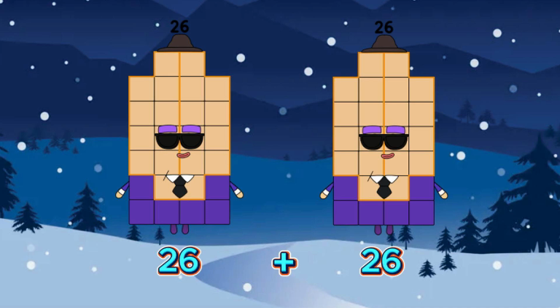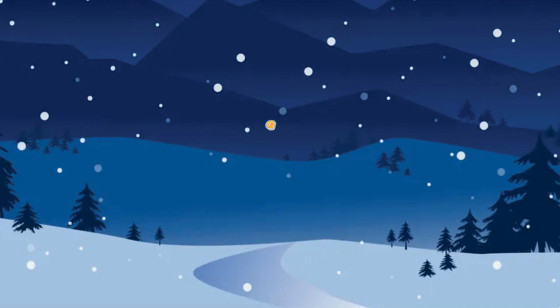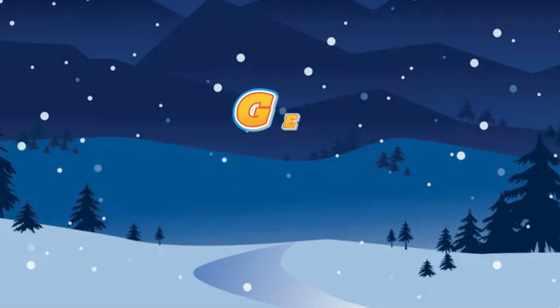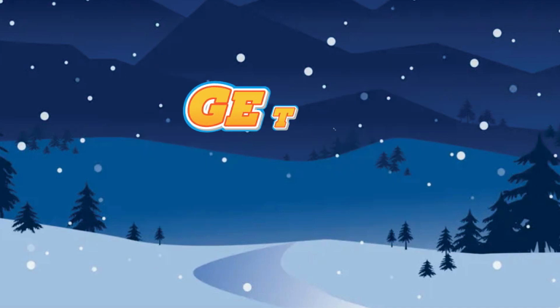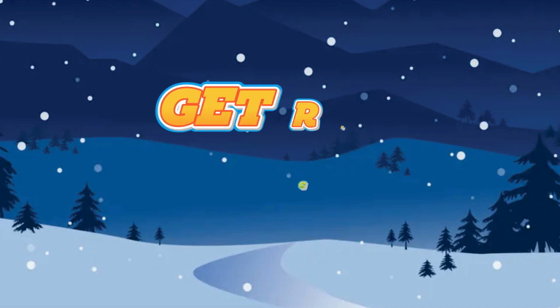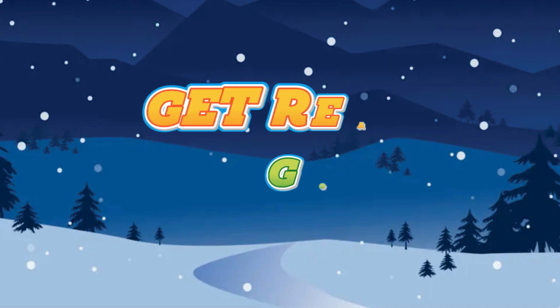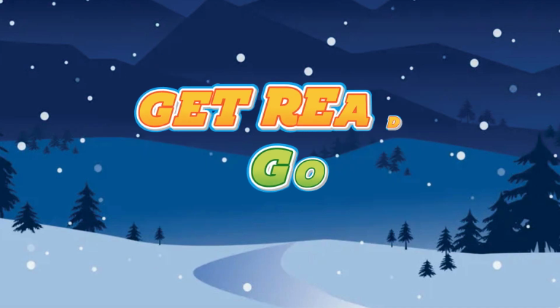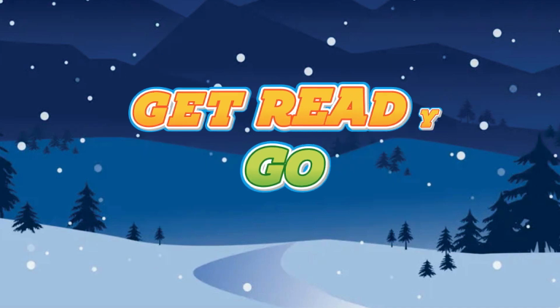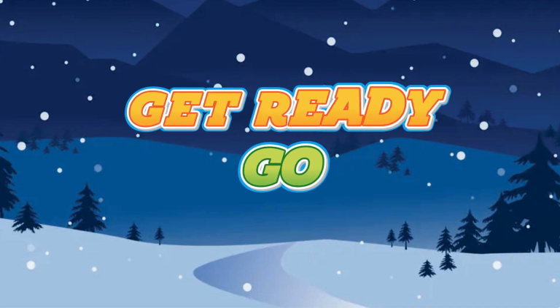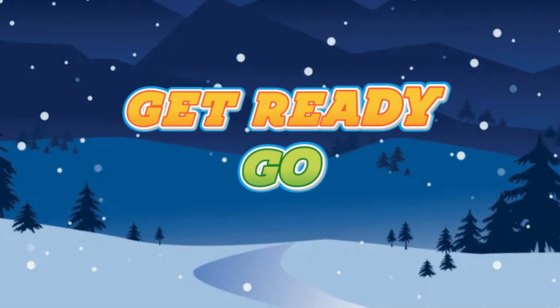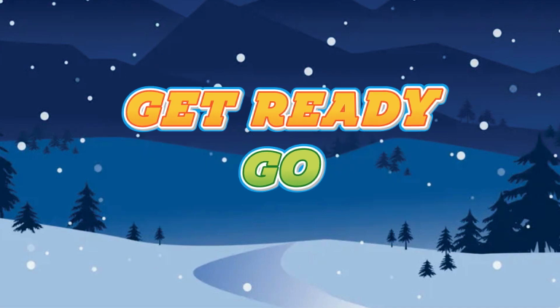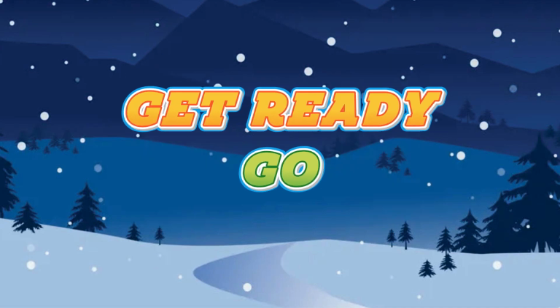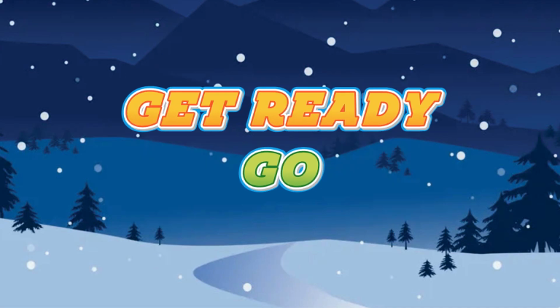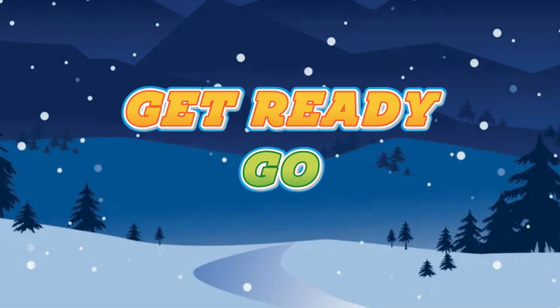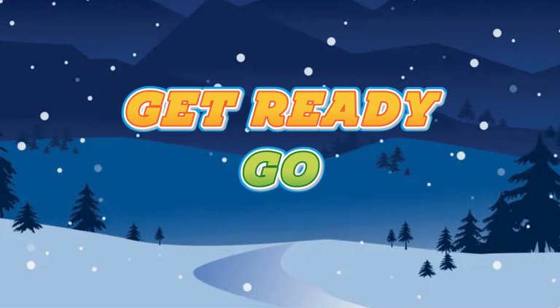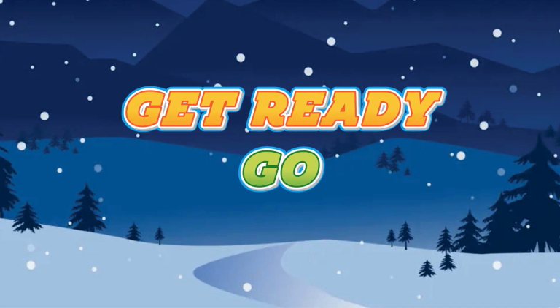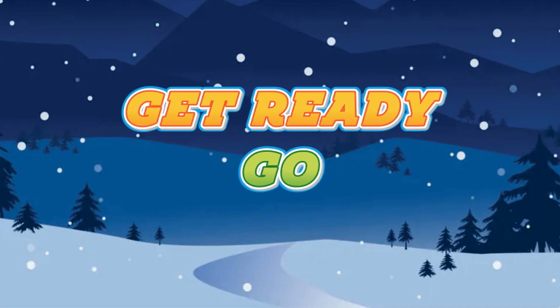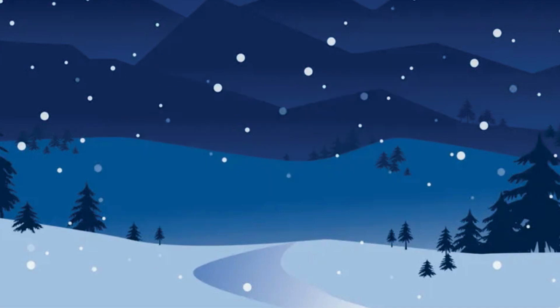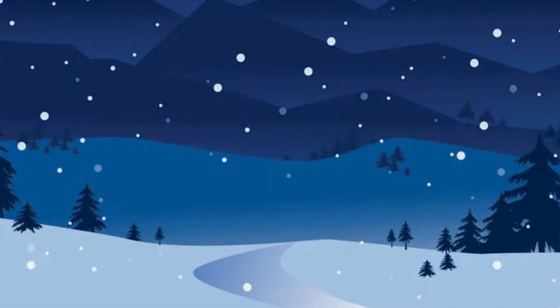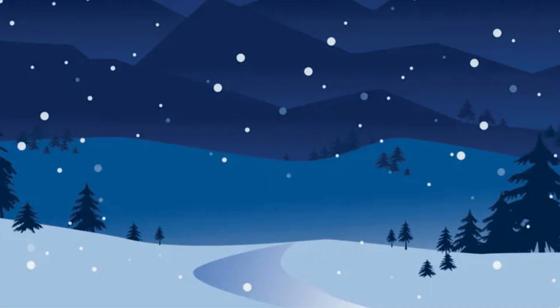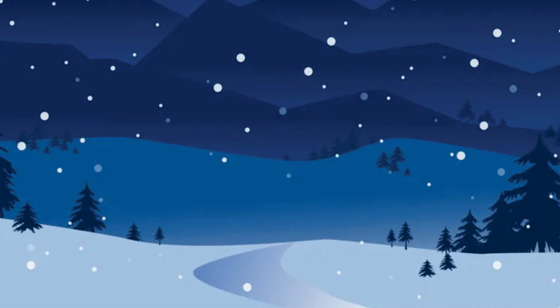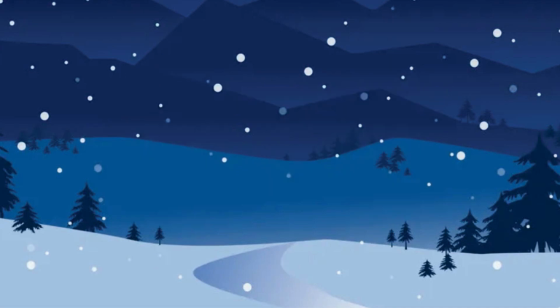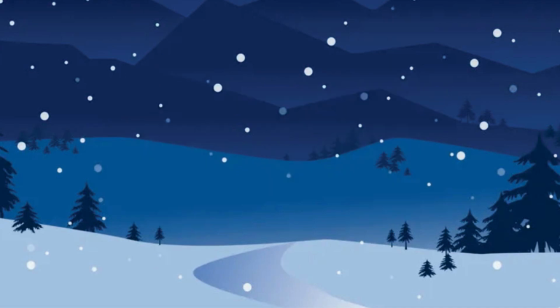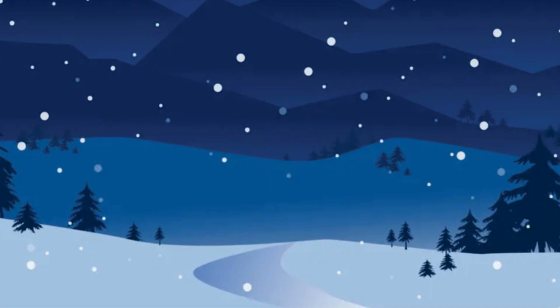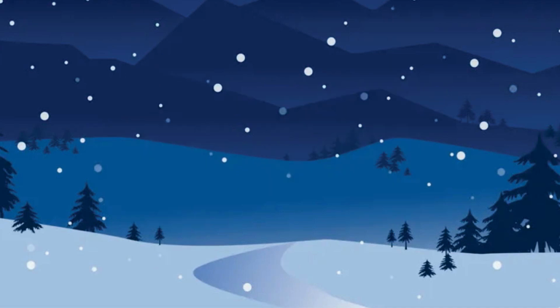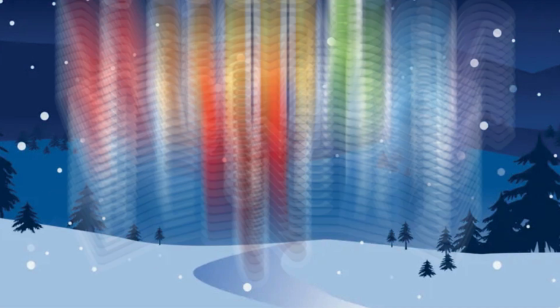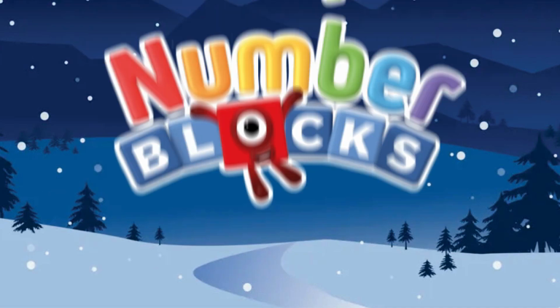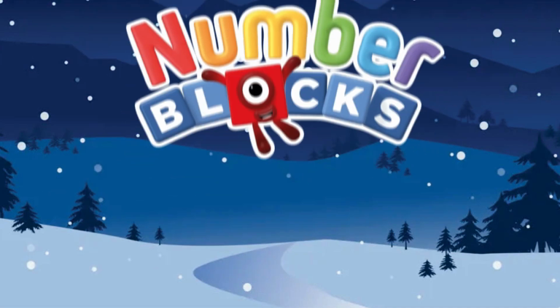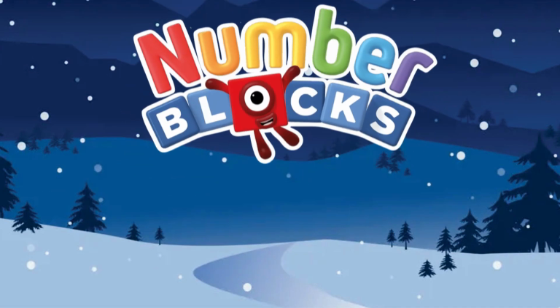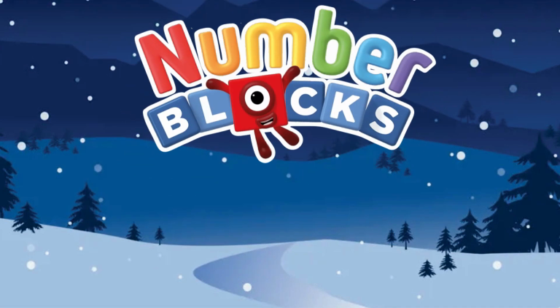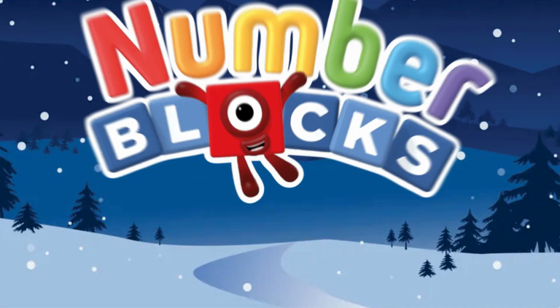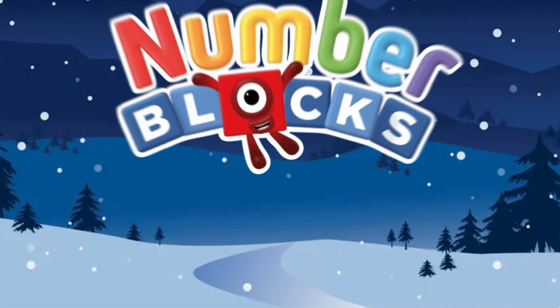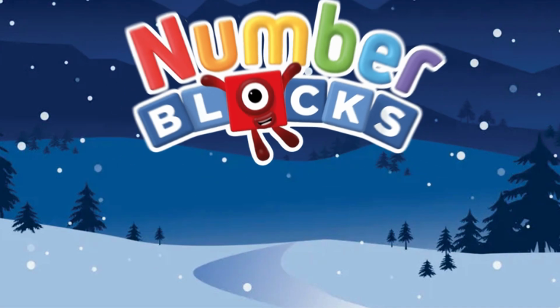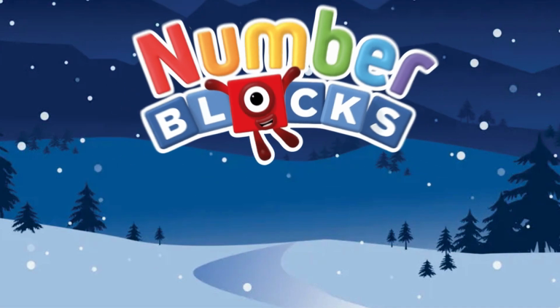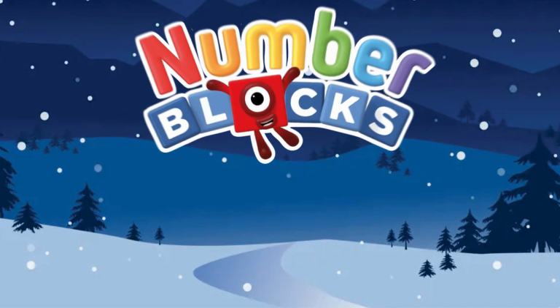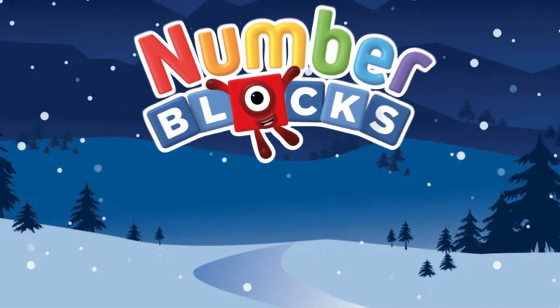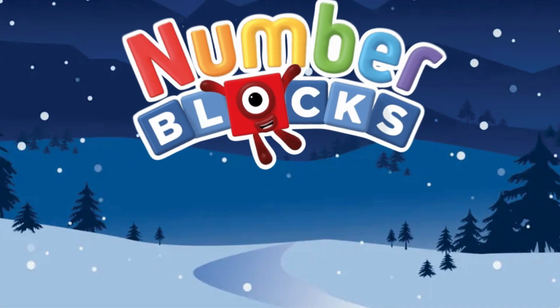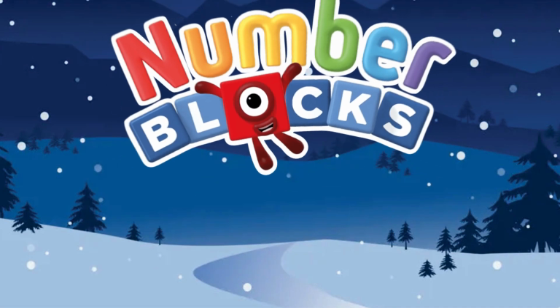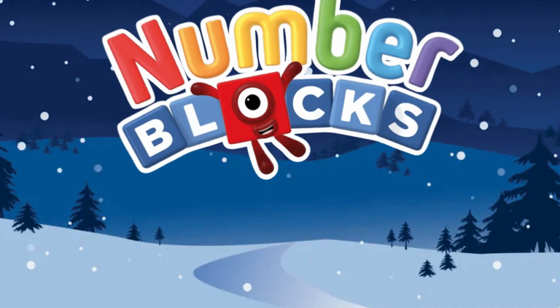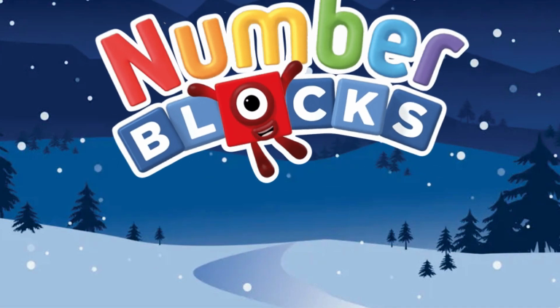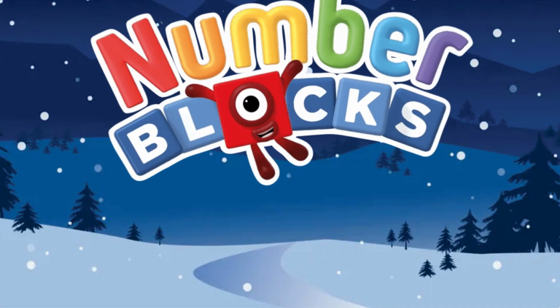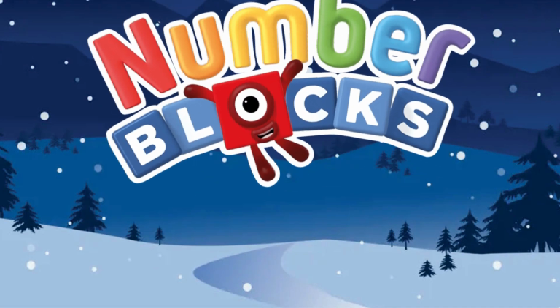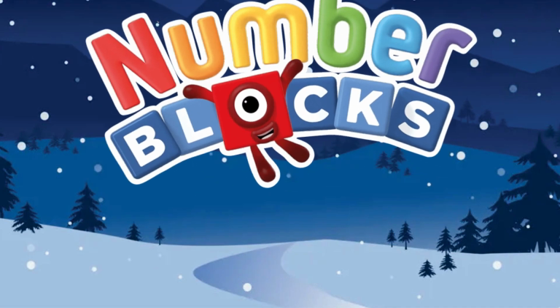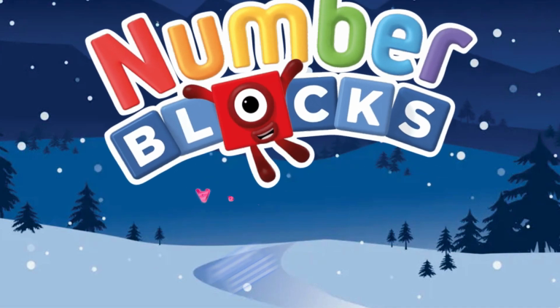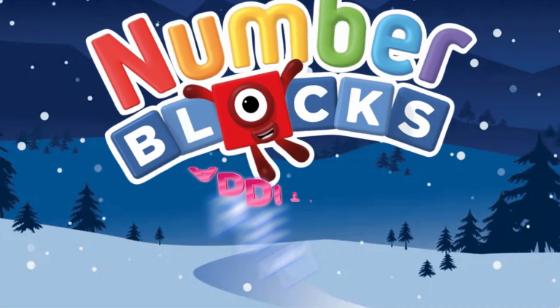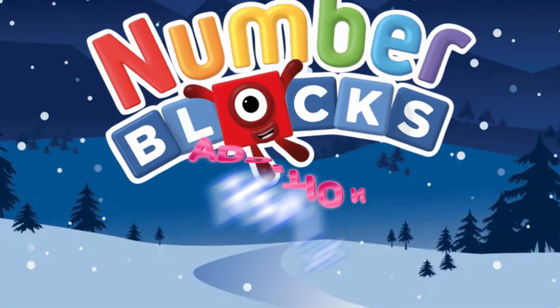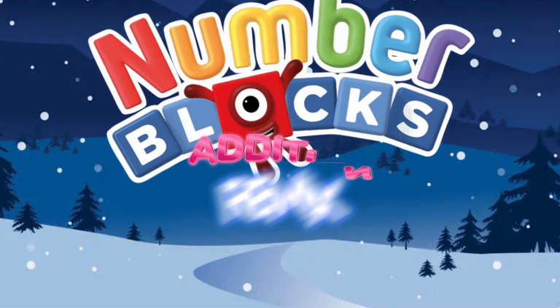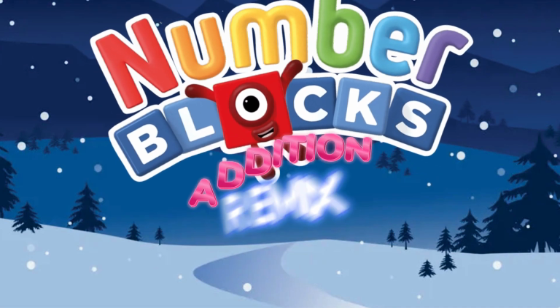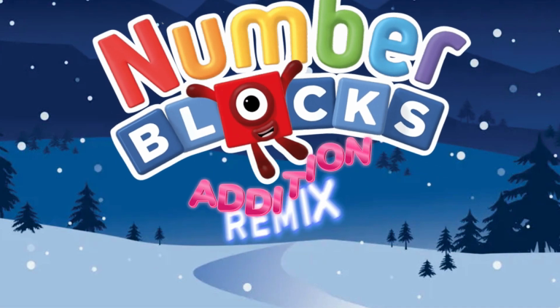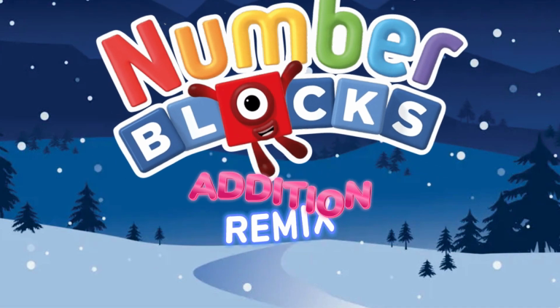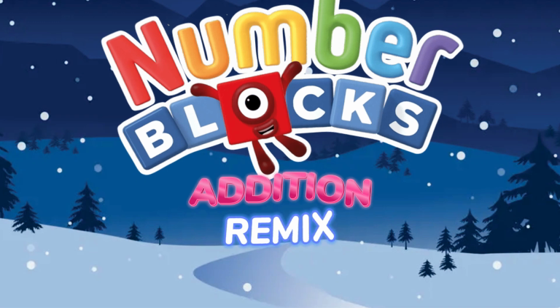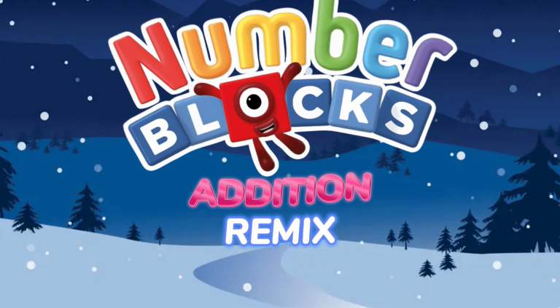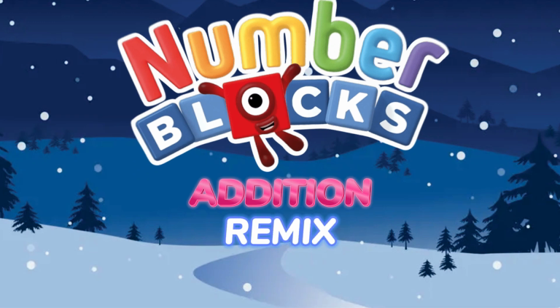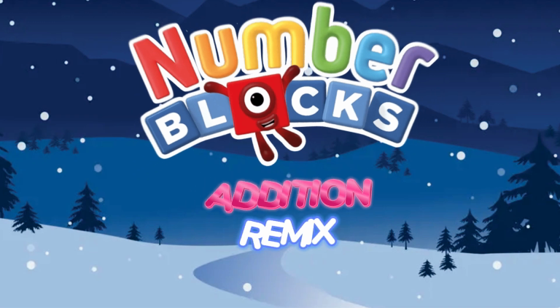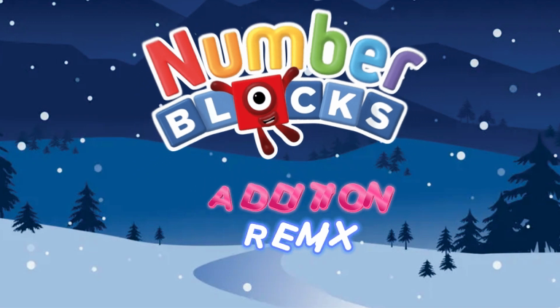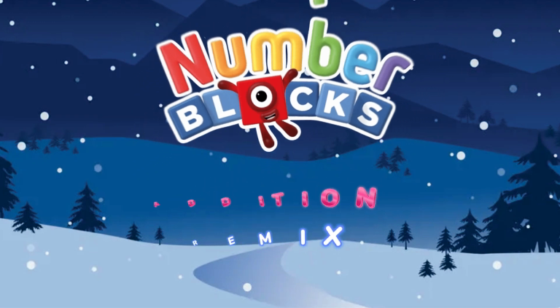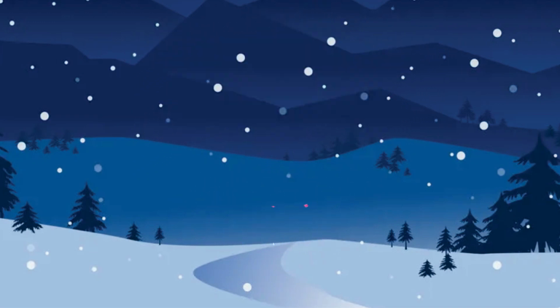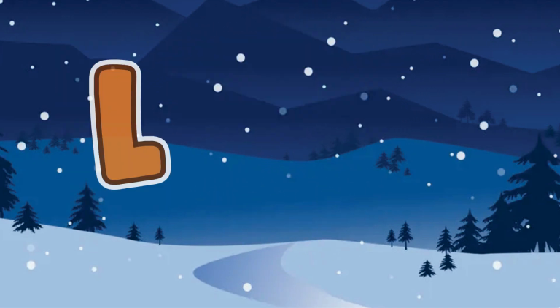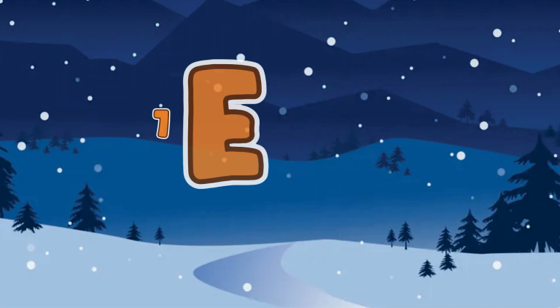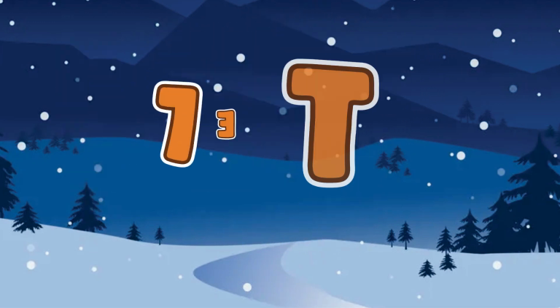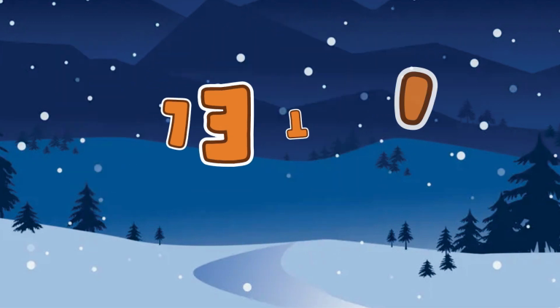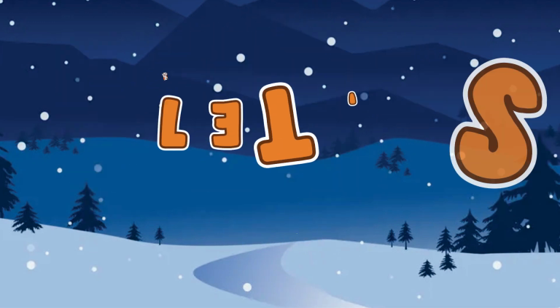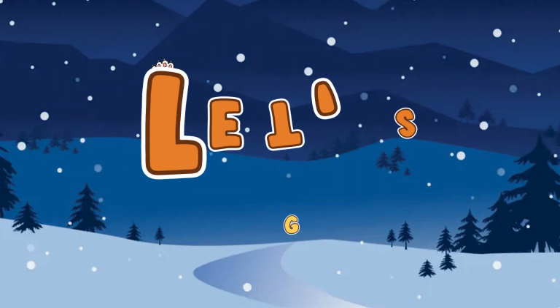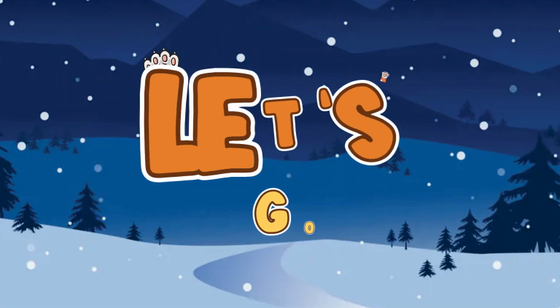Hi, everyone! Welcome back to Number Blocks Edition Remix. Let's go!